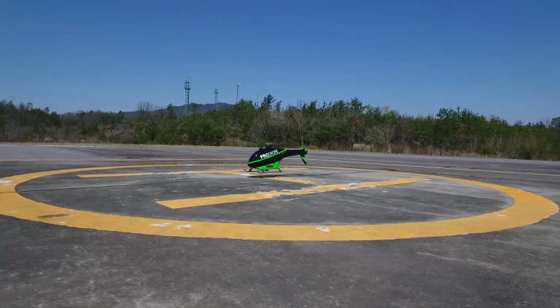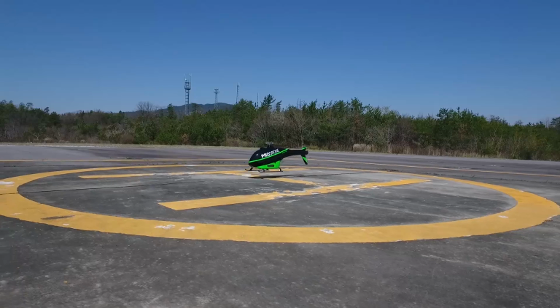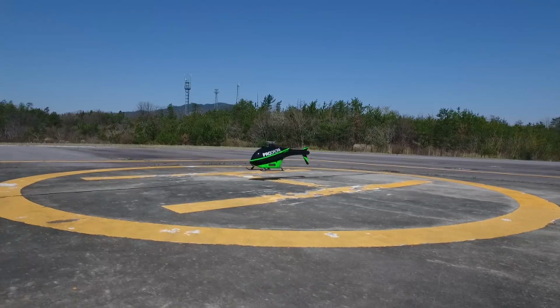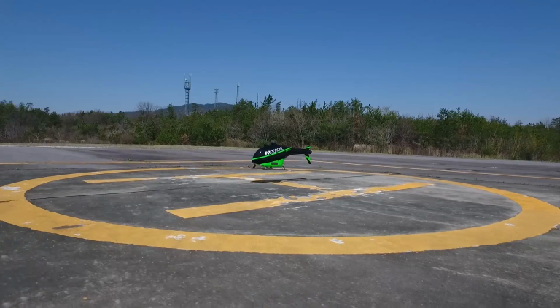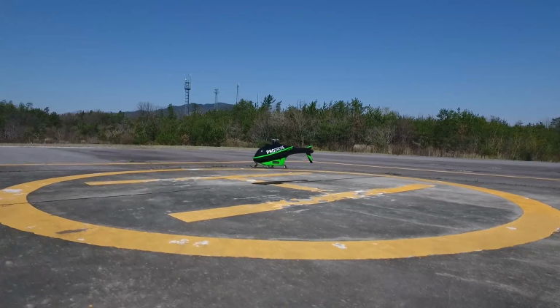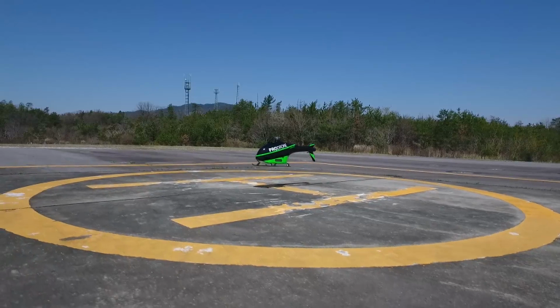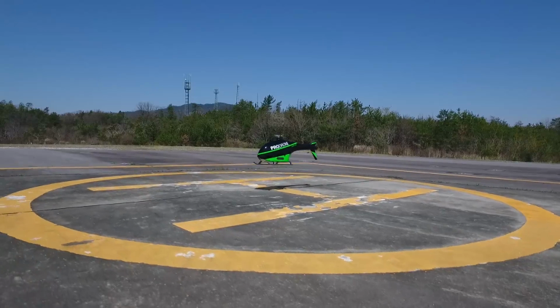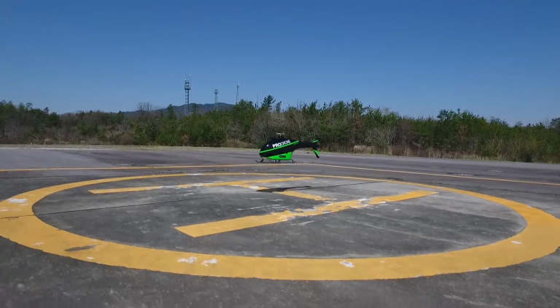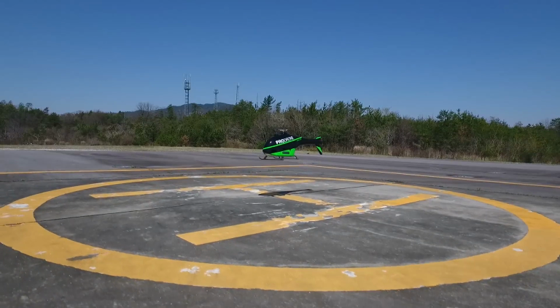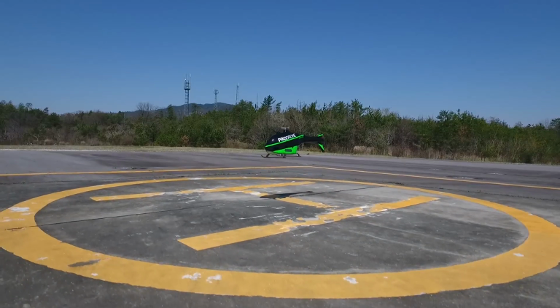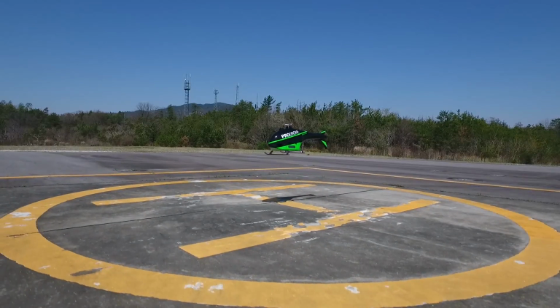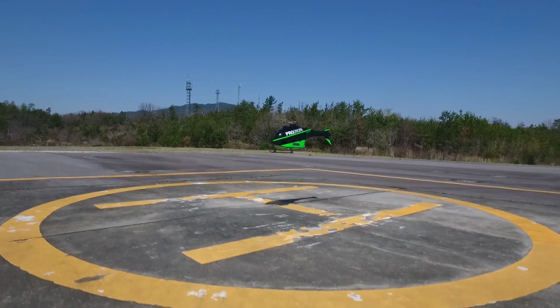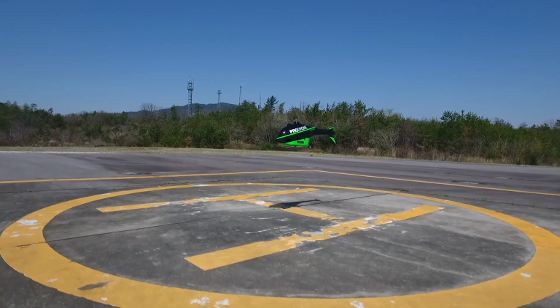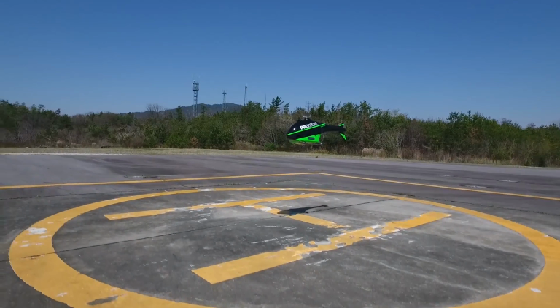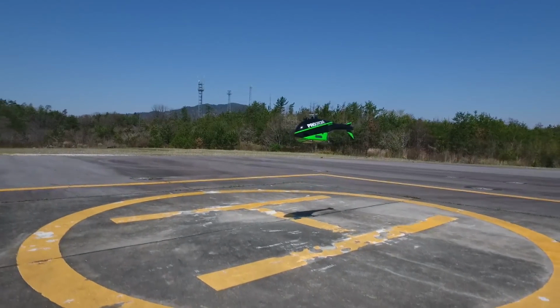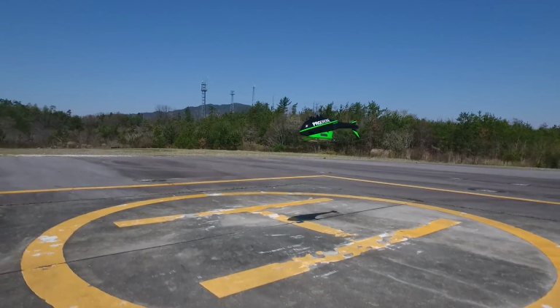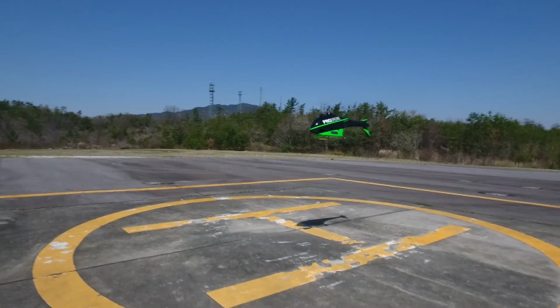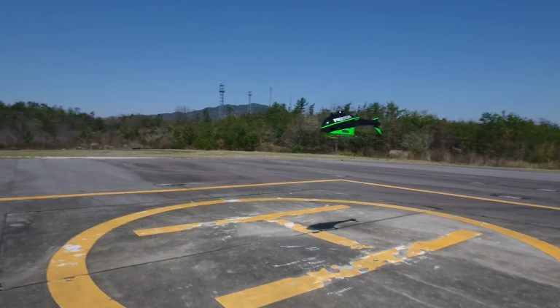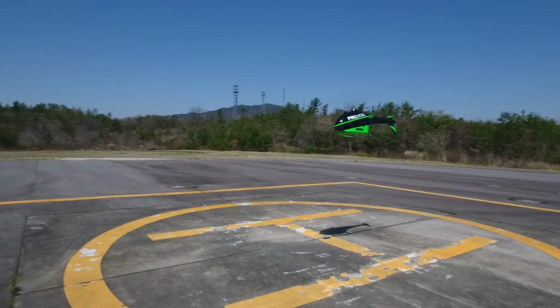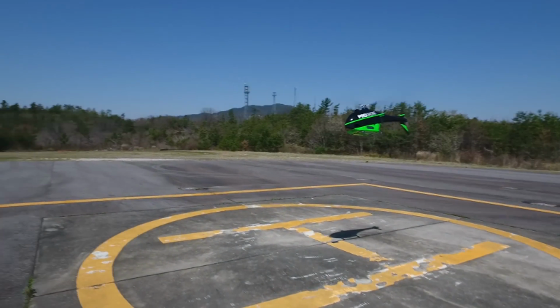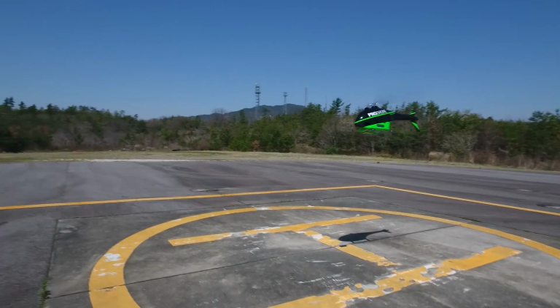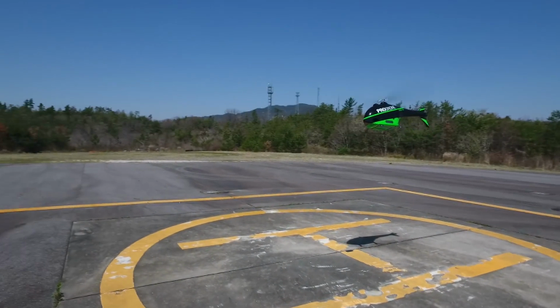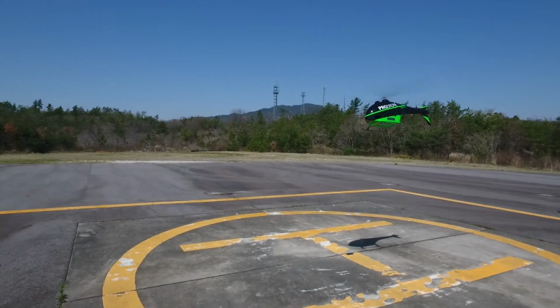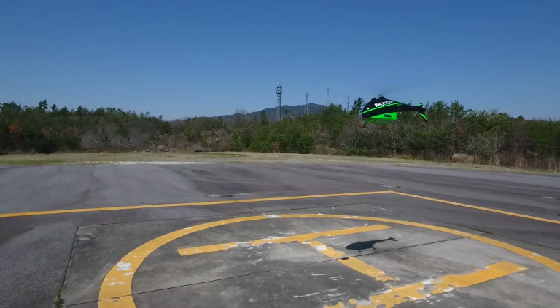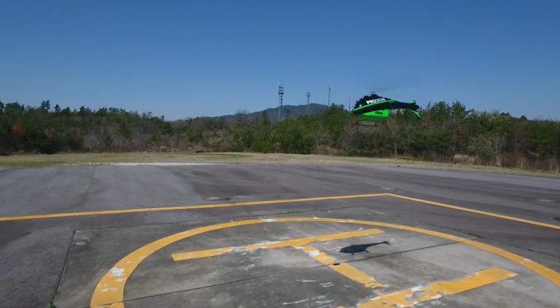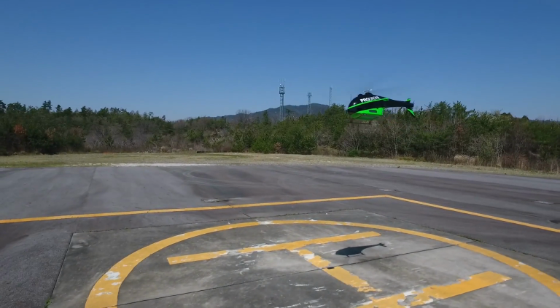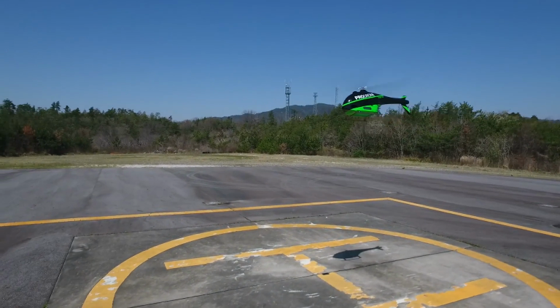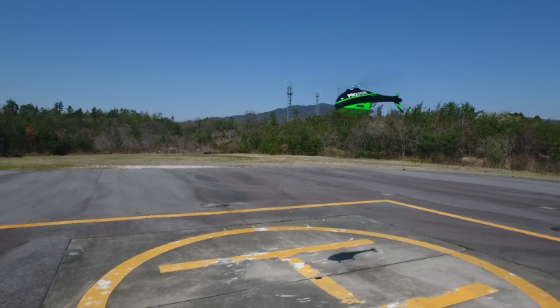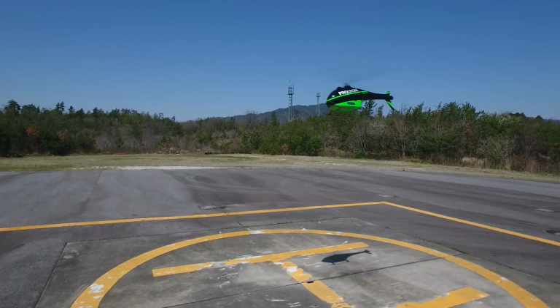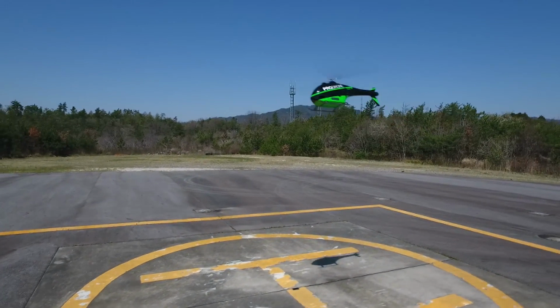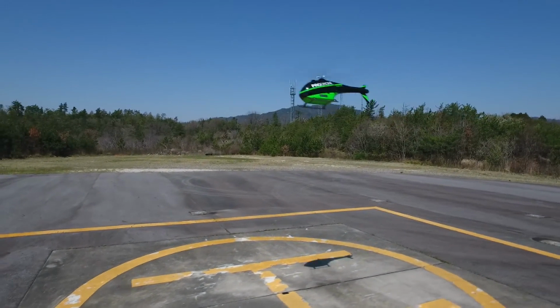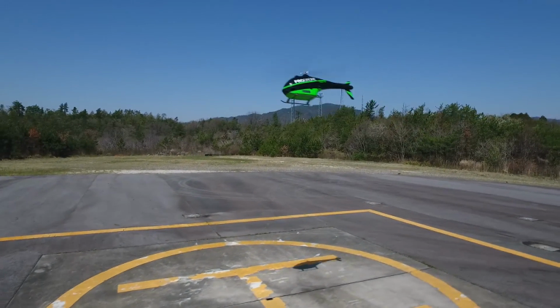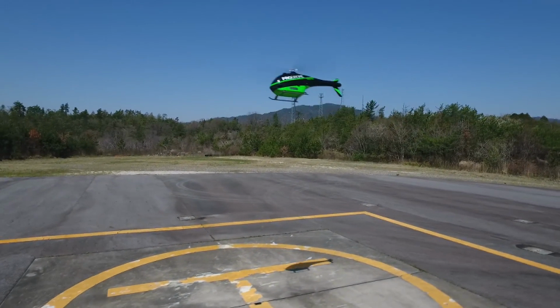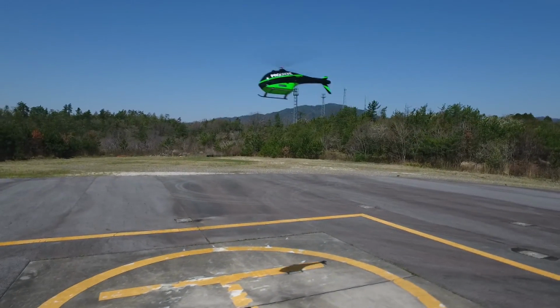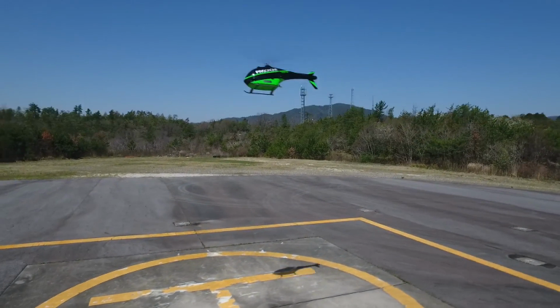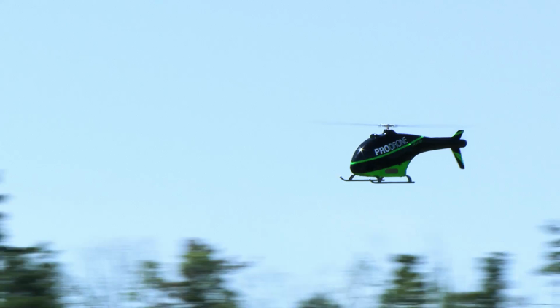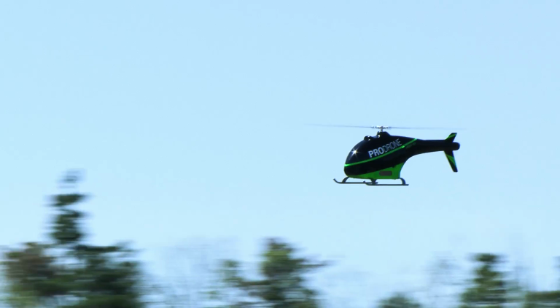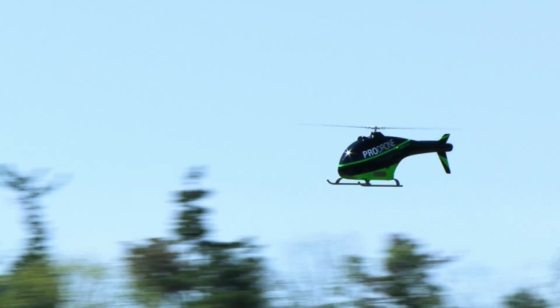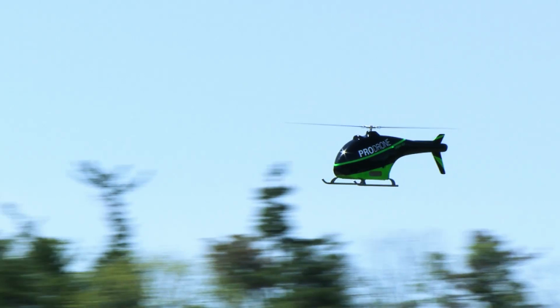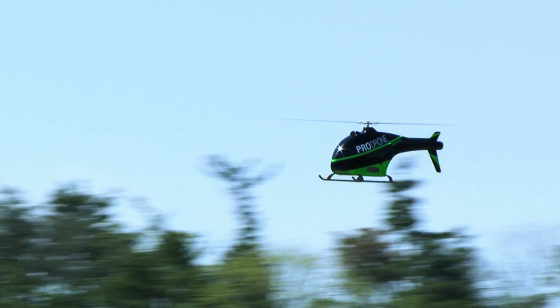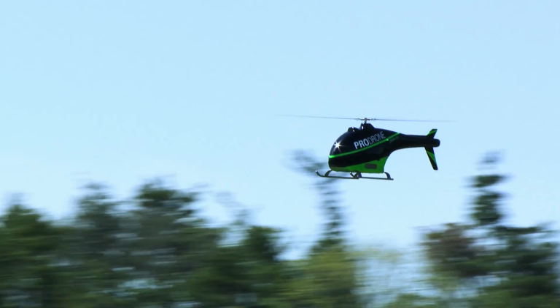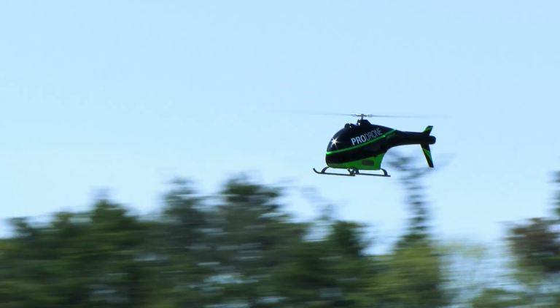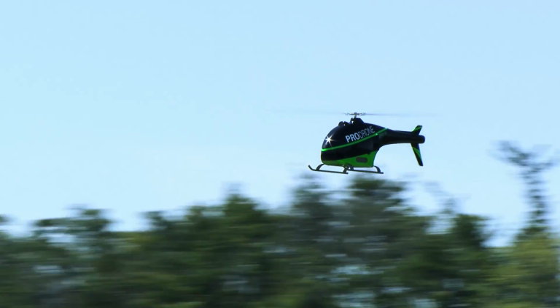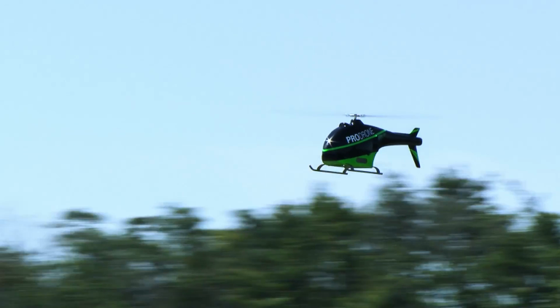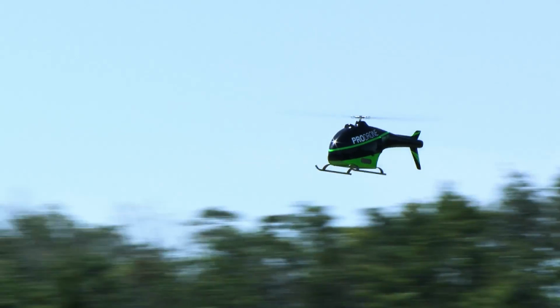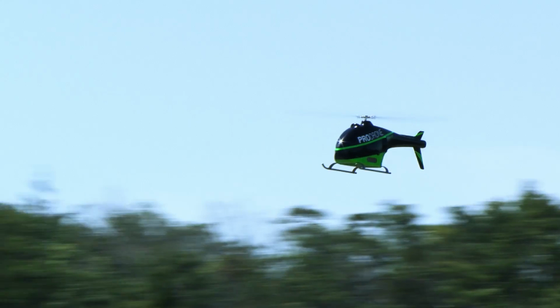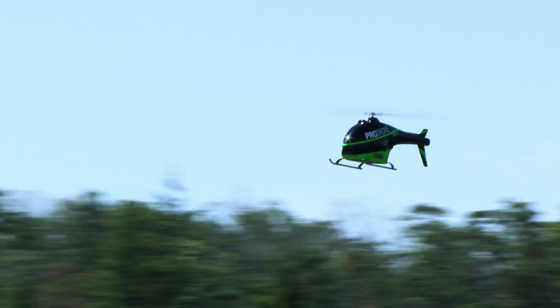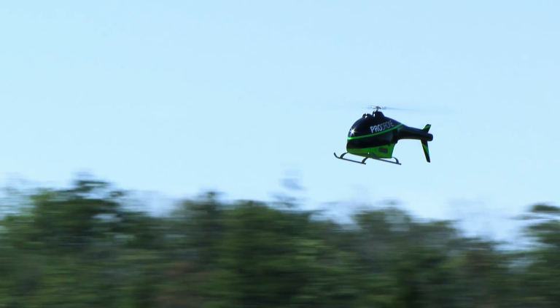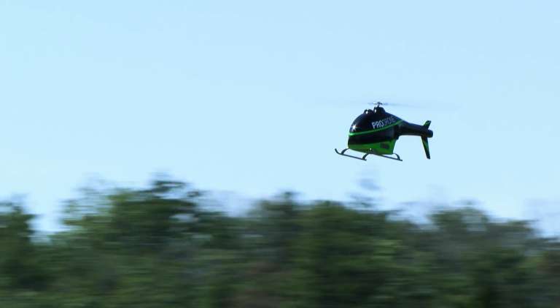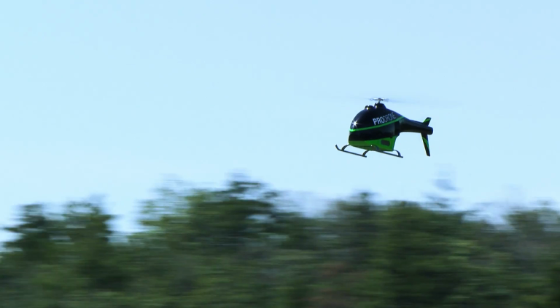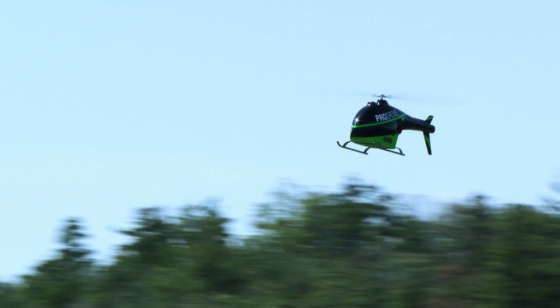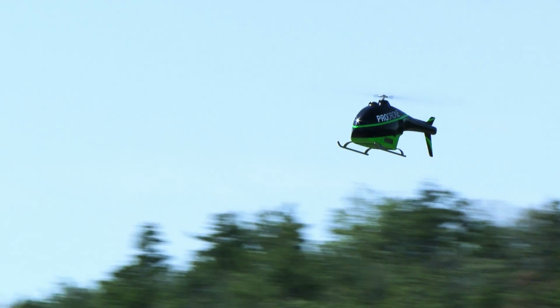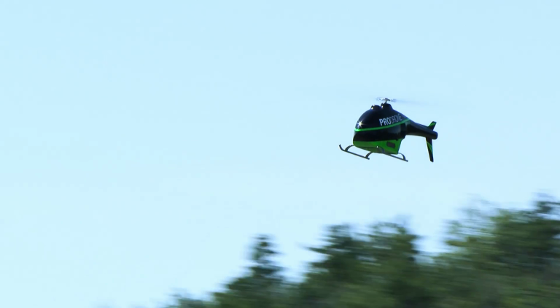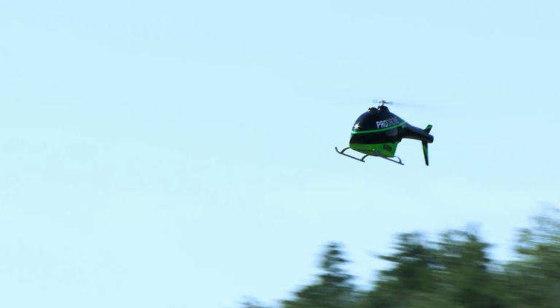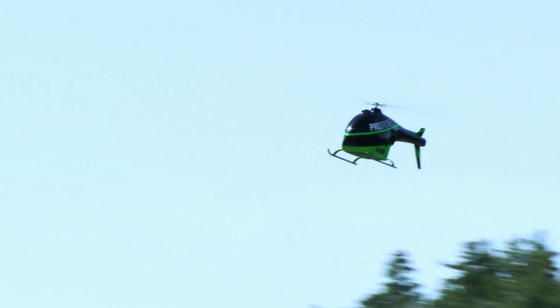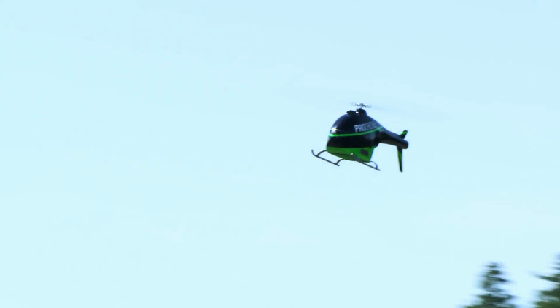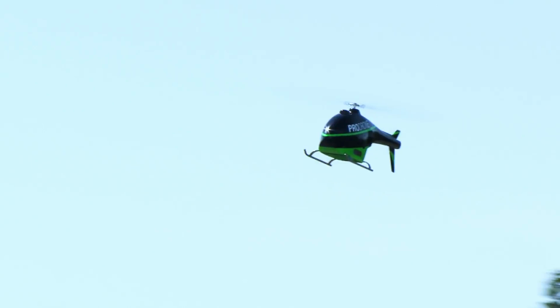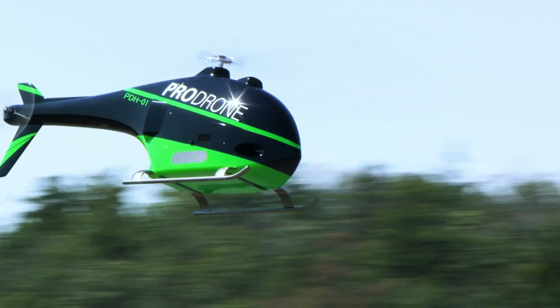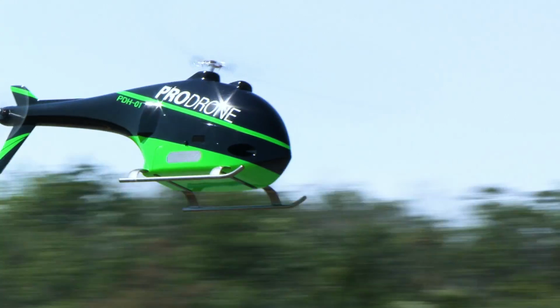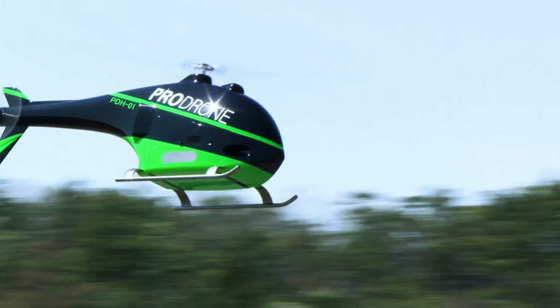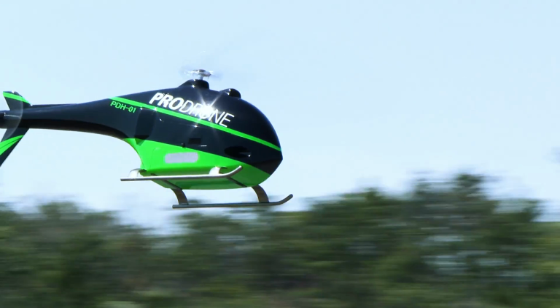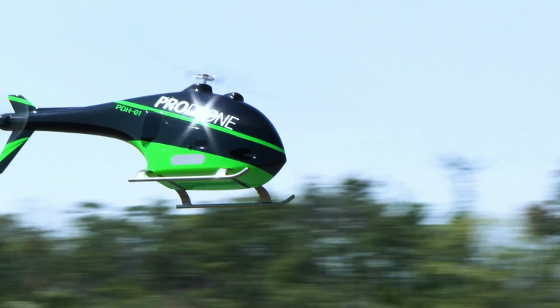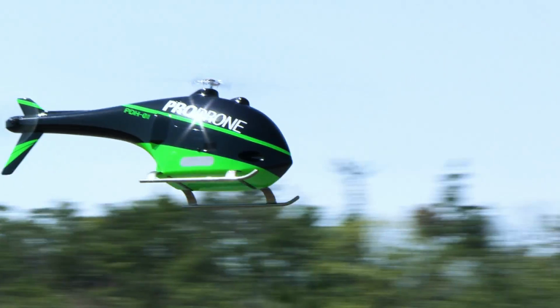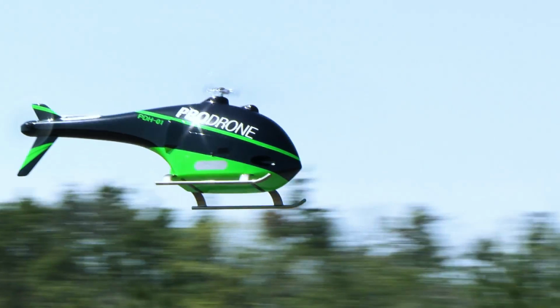The tail rotor is powered by a separate battery, enabling it to work independently from the main rotor.